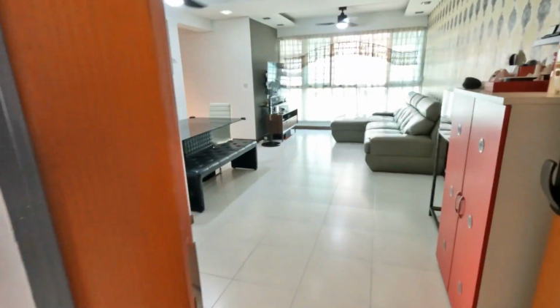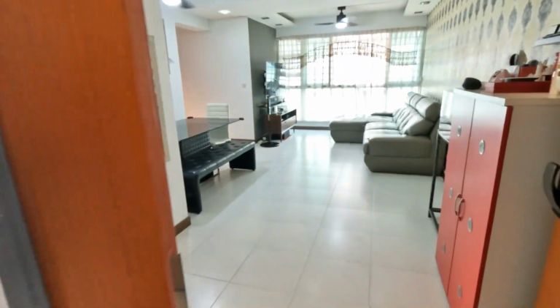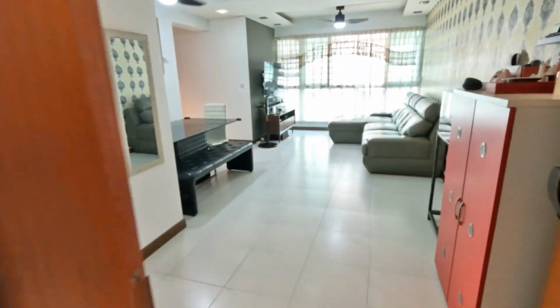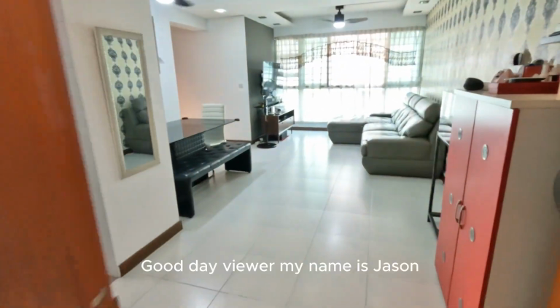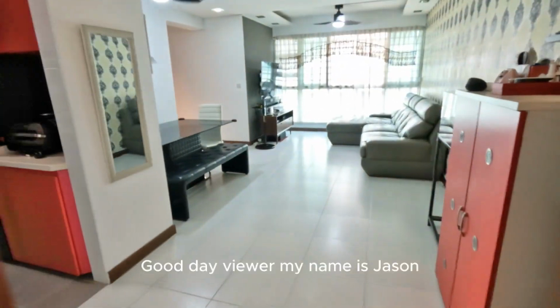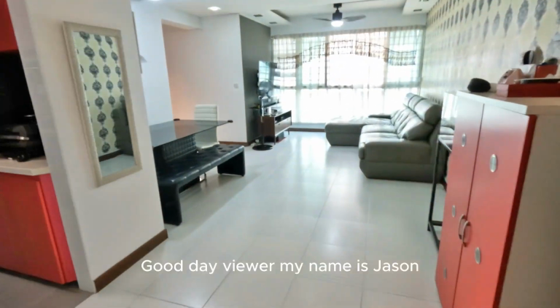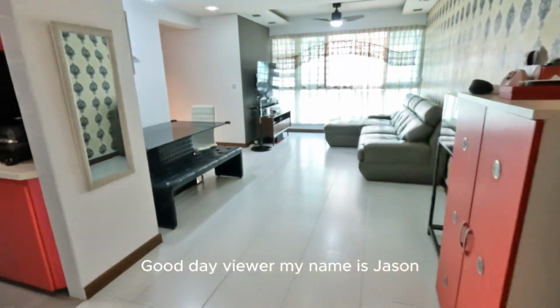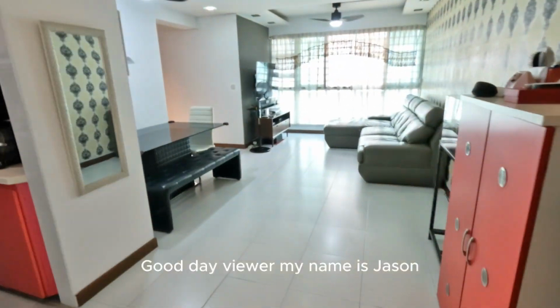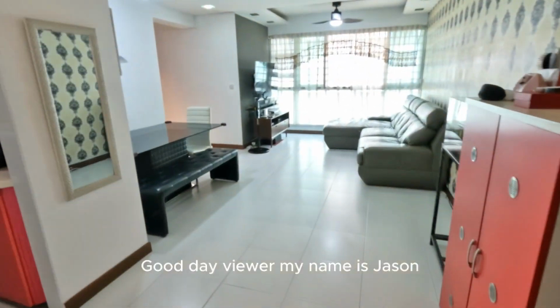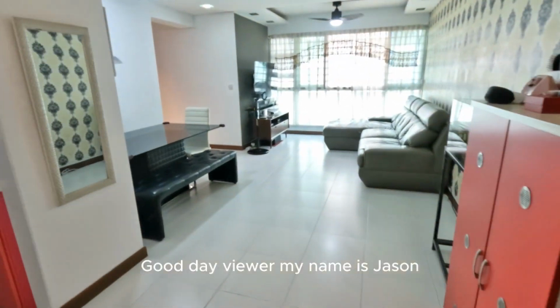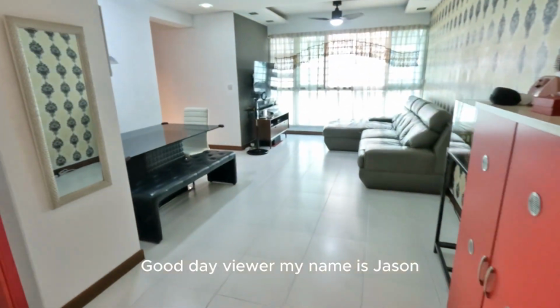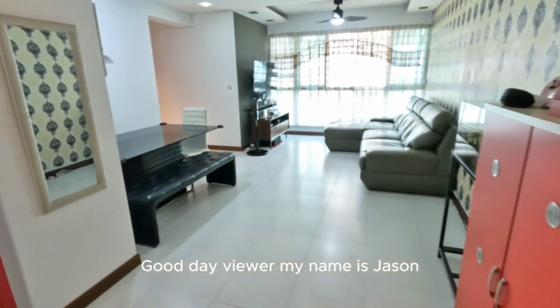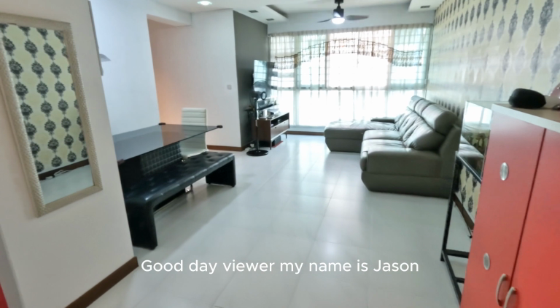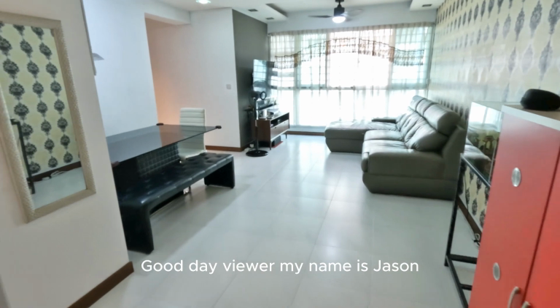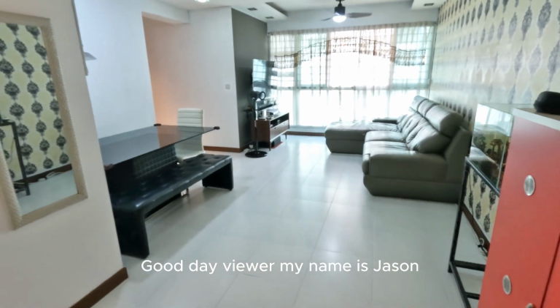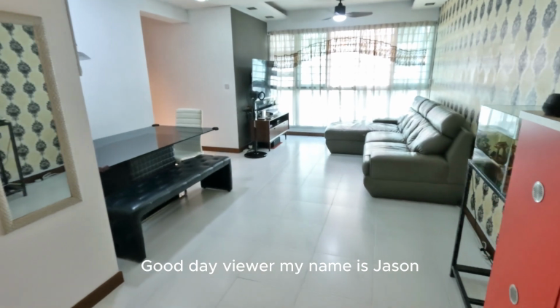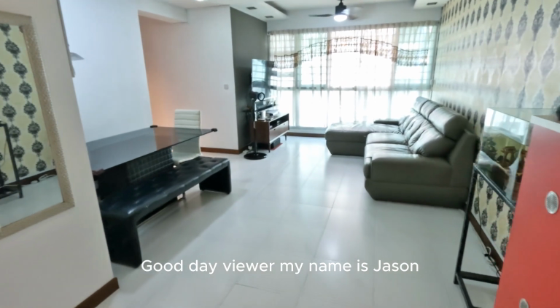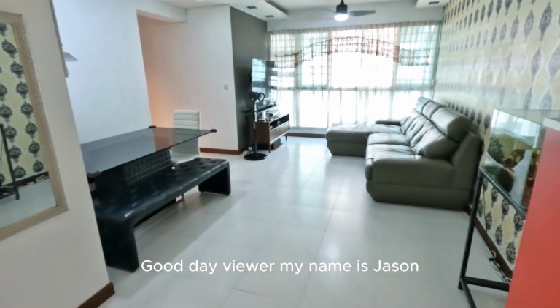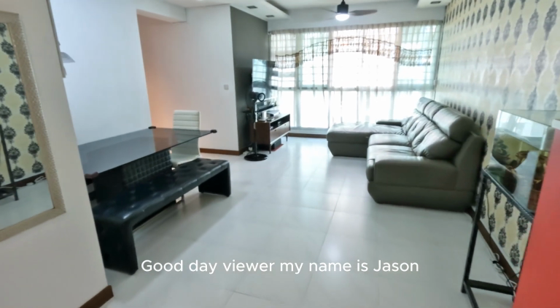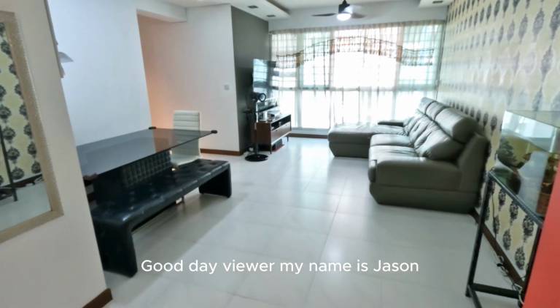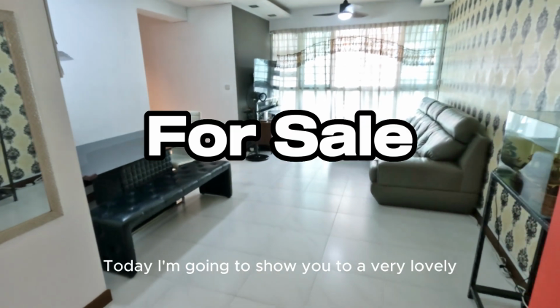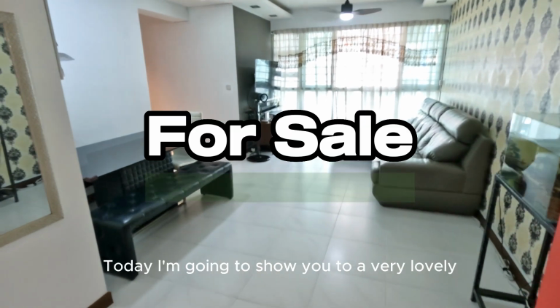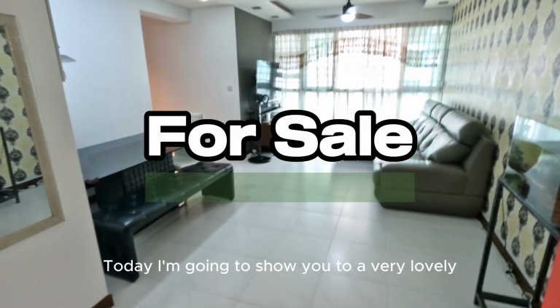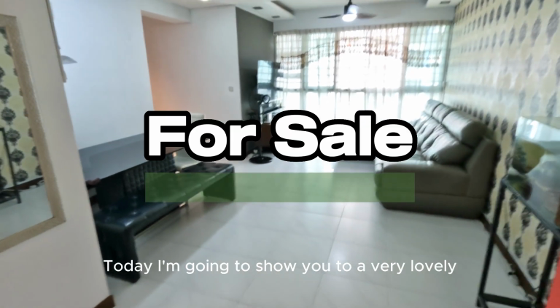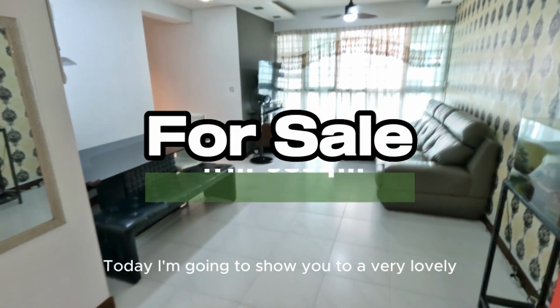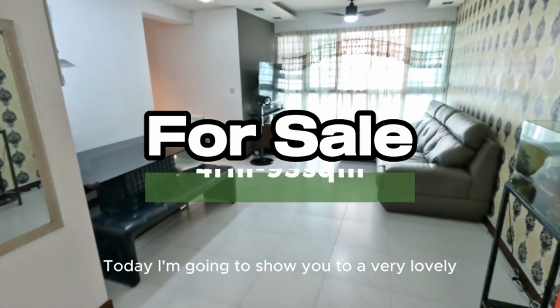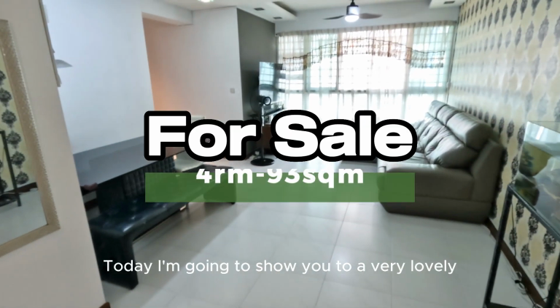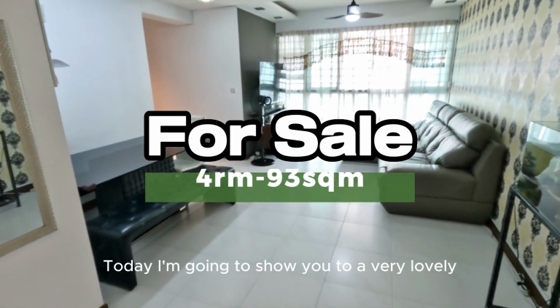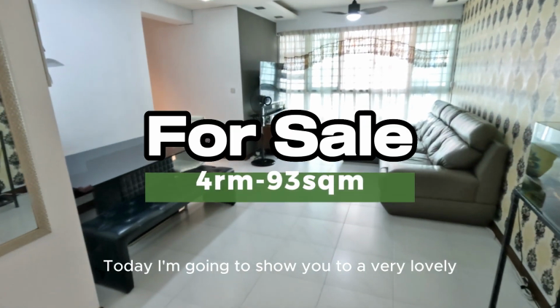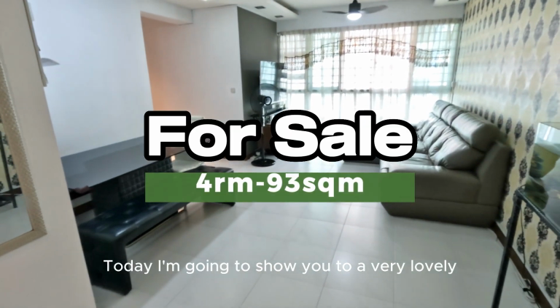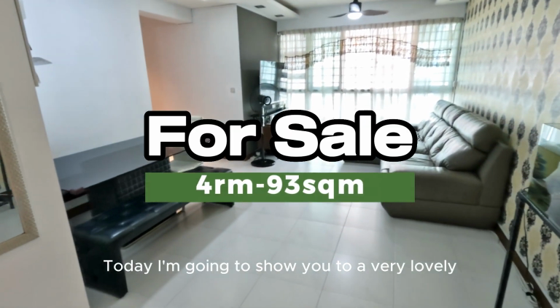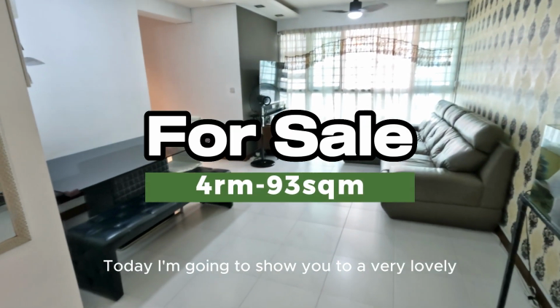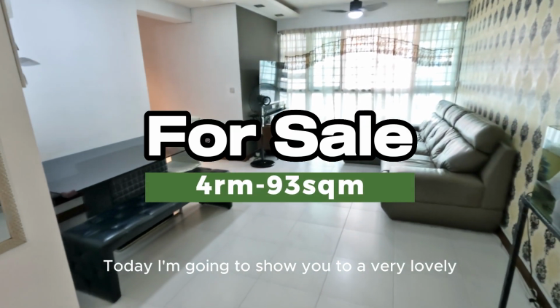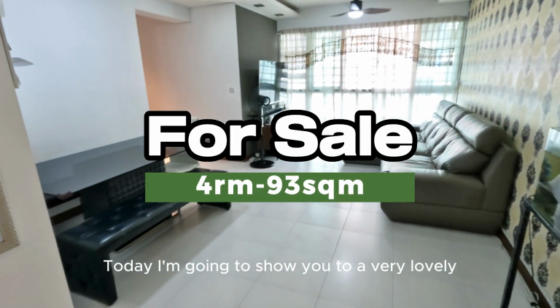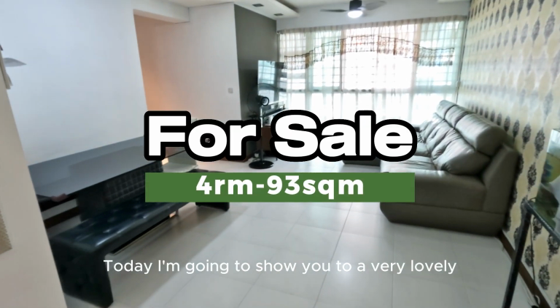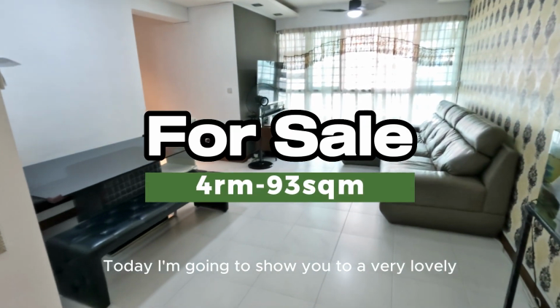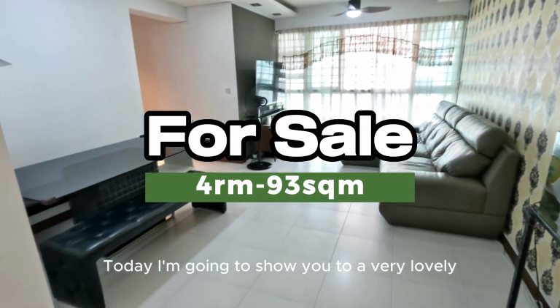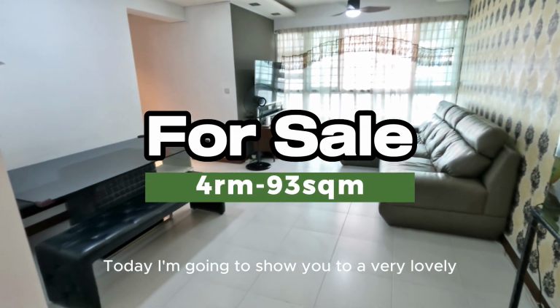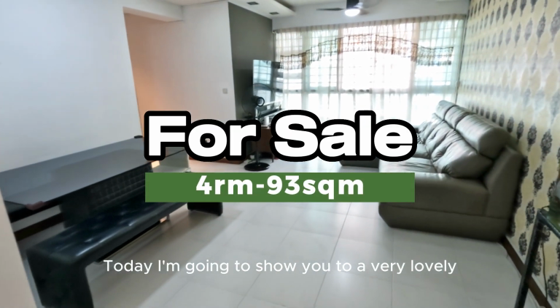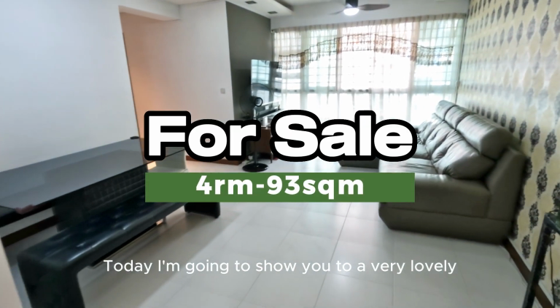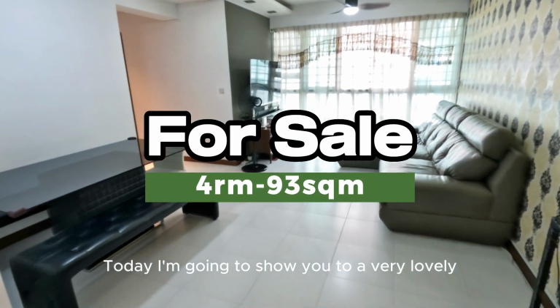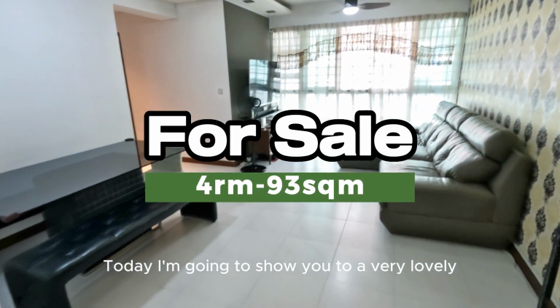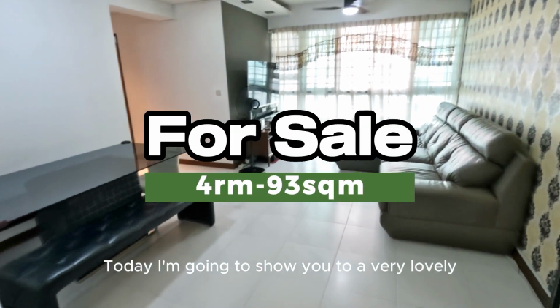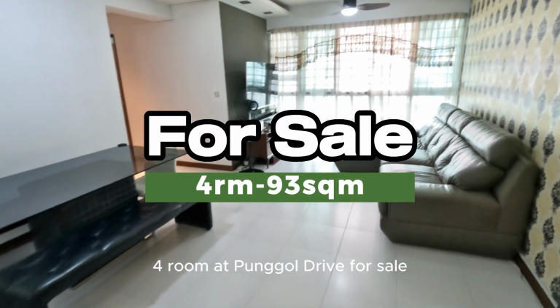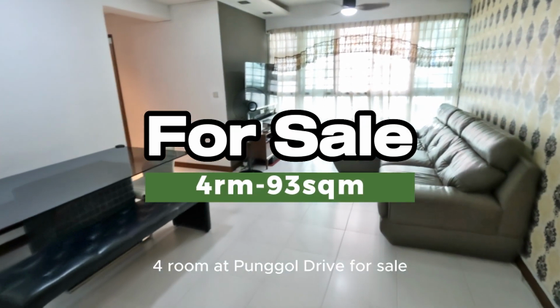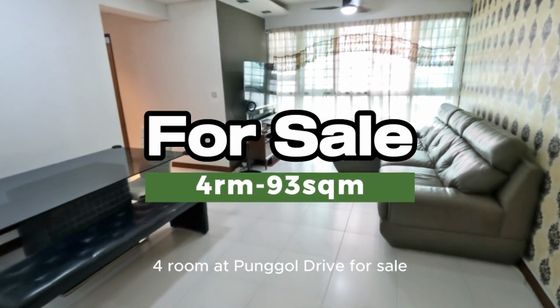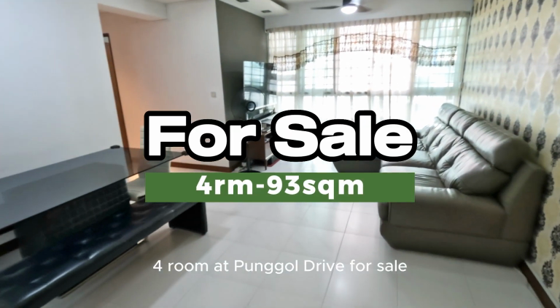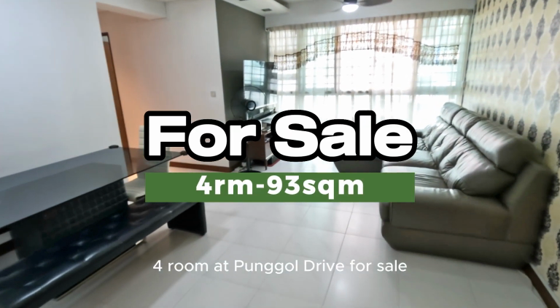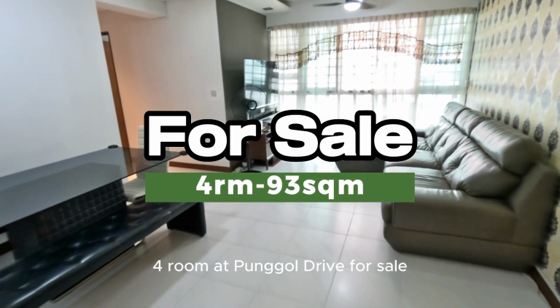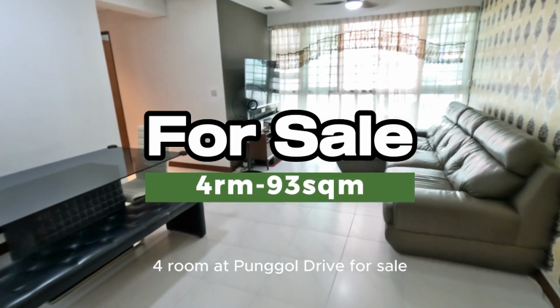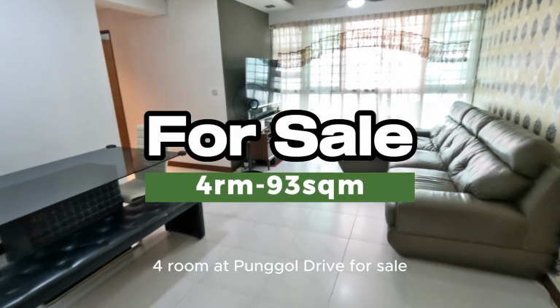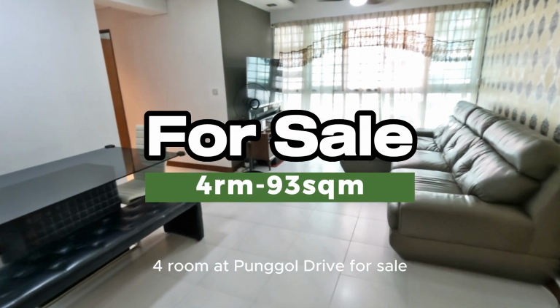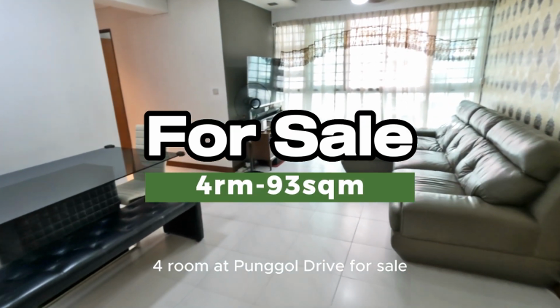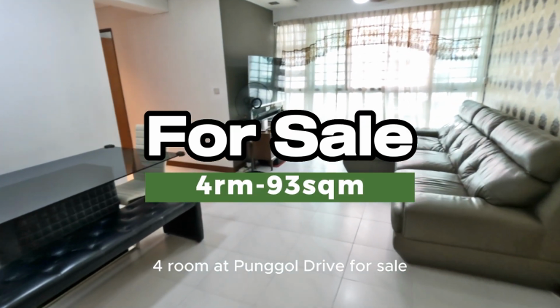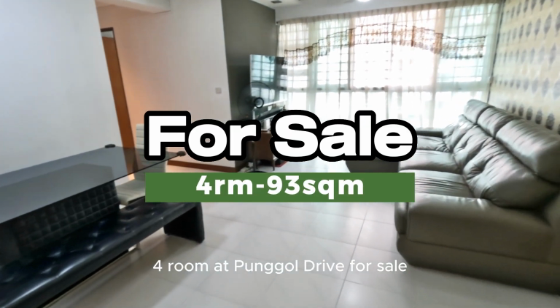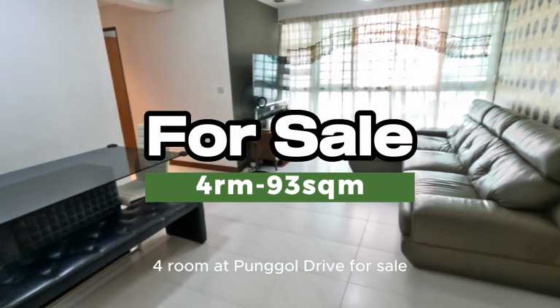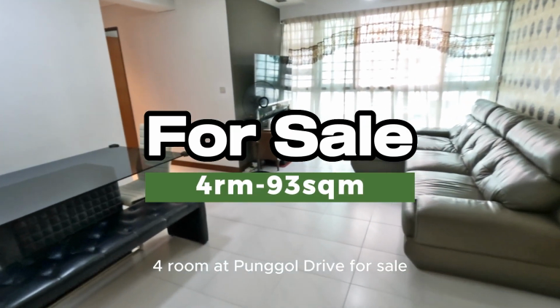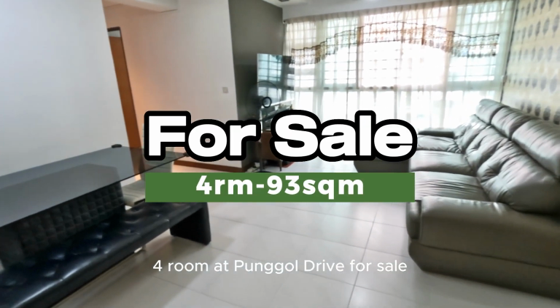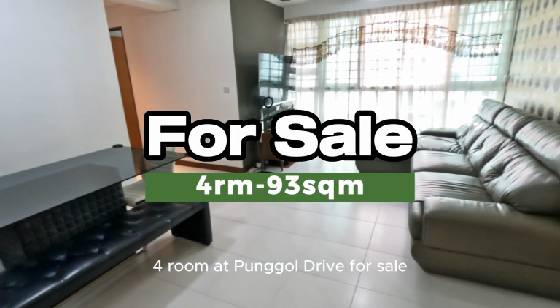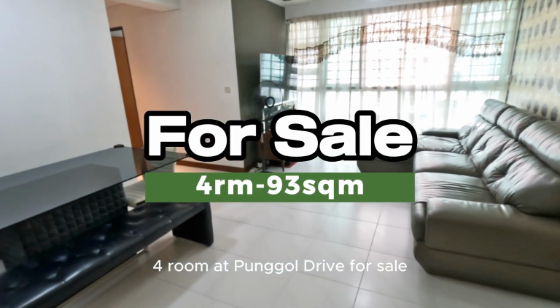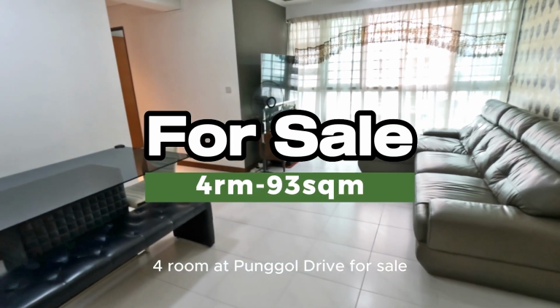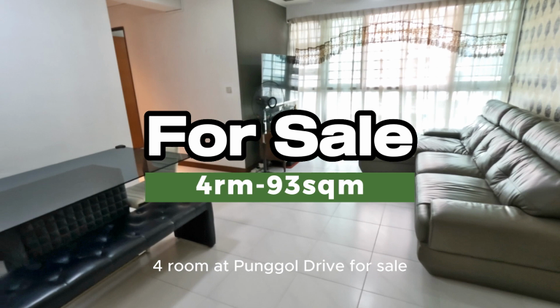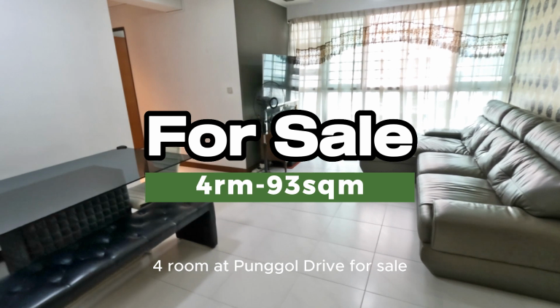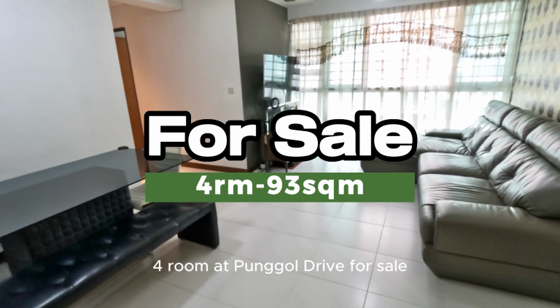Good day, viewer. My name is Jason. Today I'm going to show you a very lovely four-room at Hongo Drive for sale.